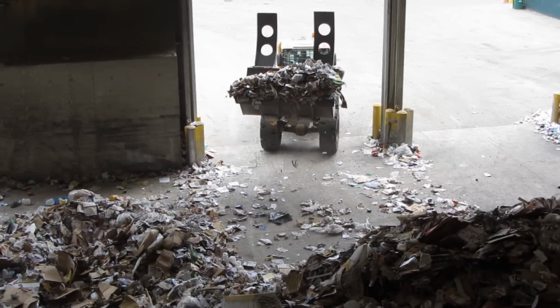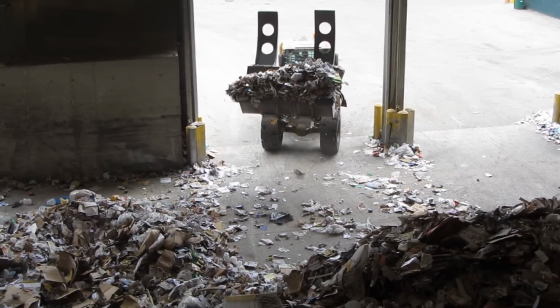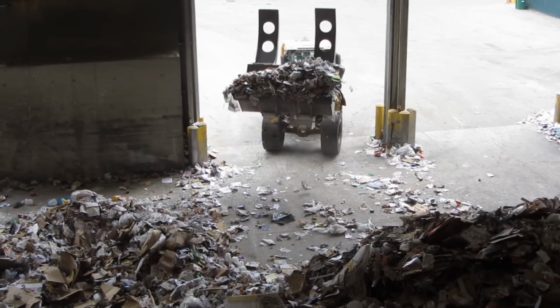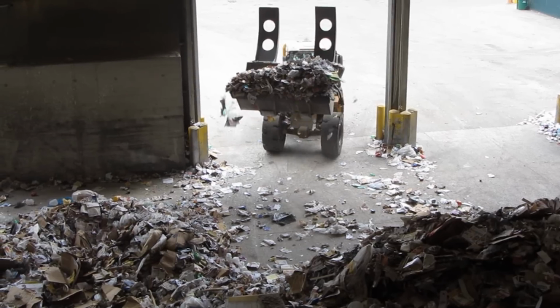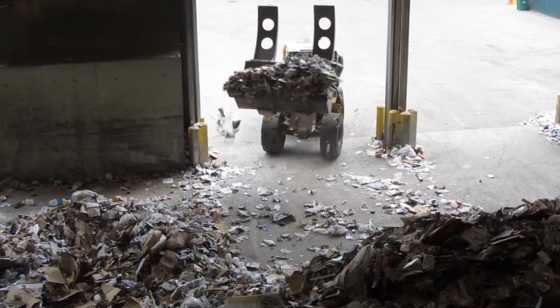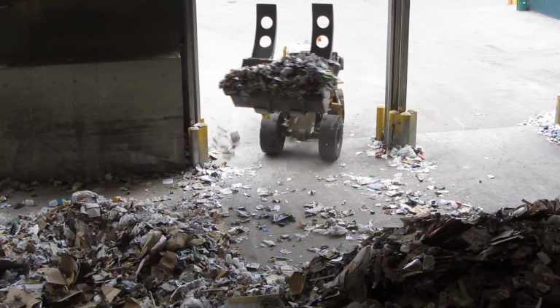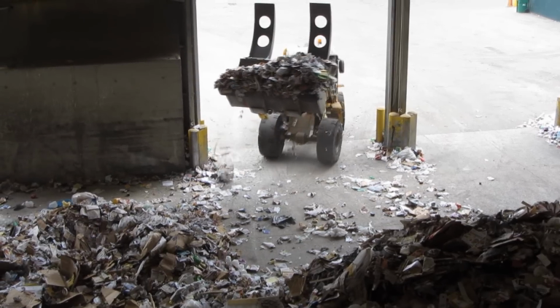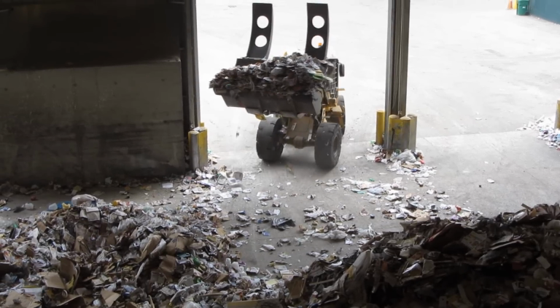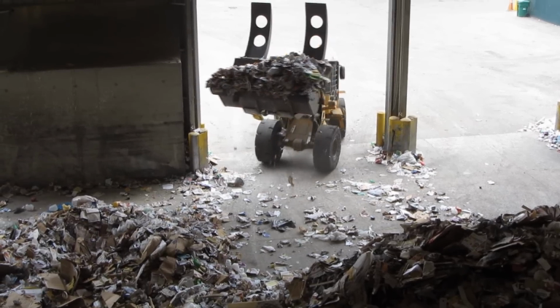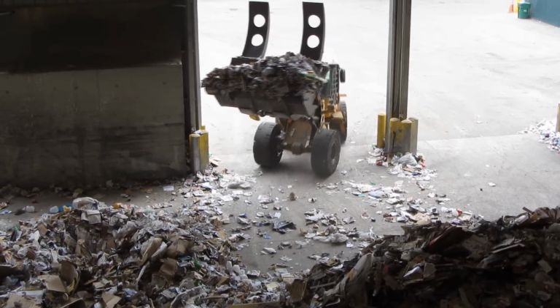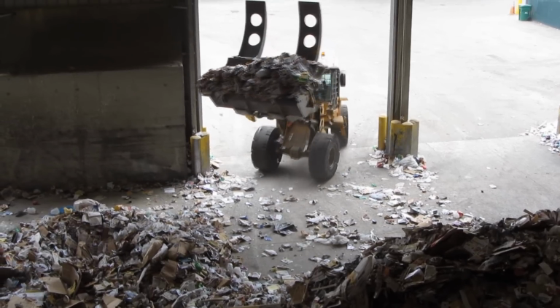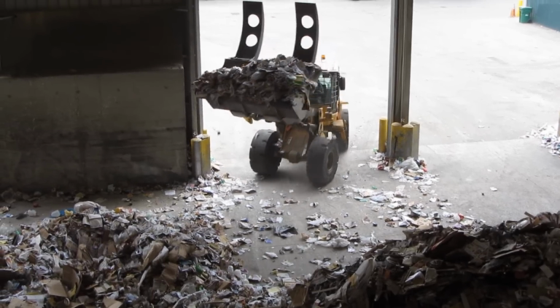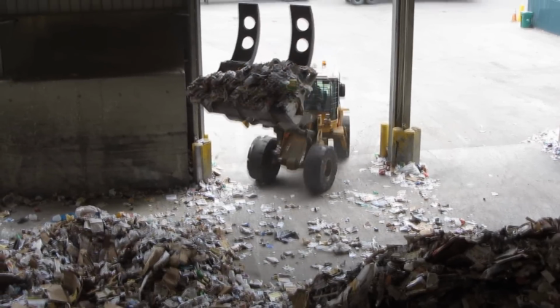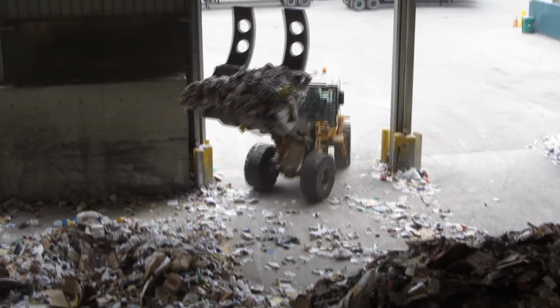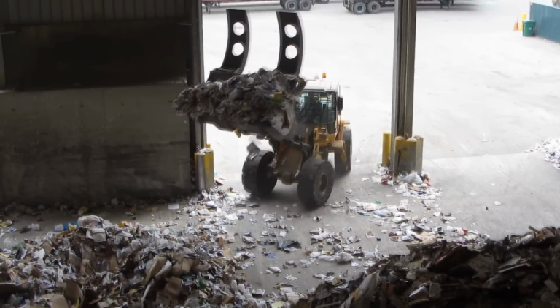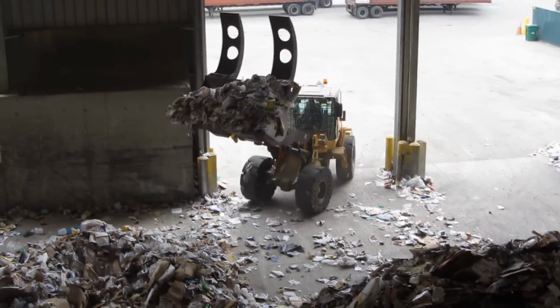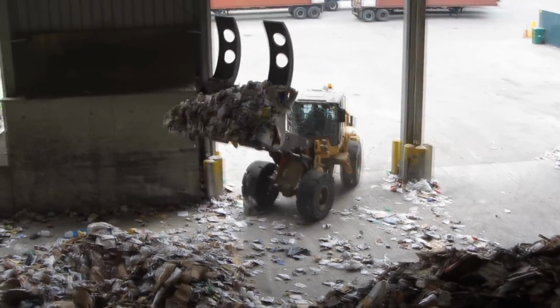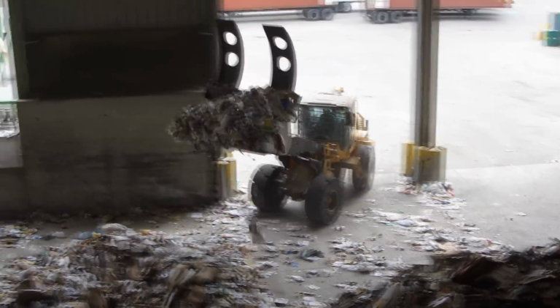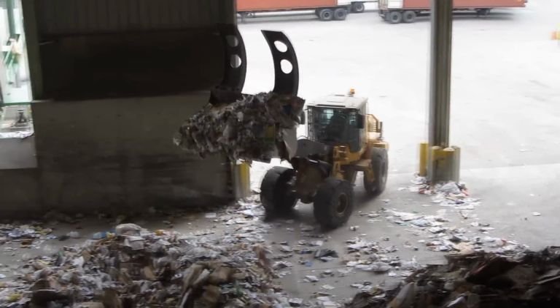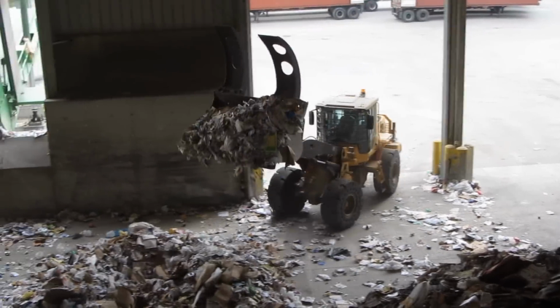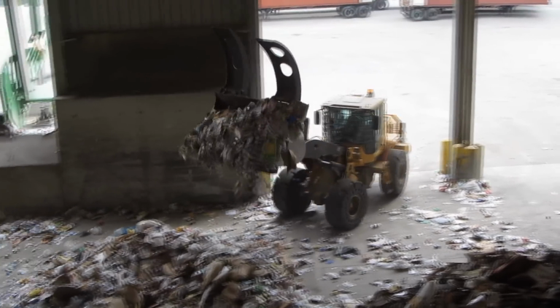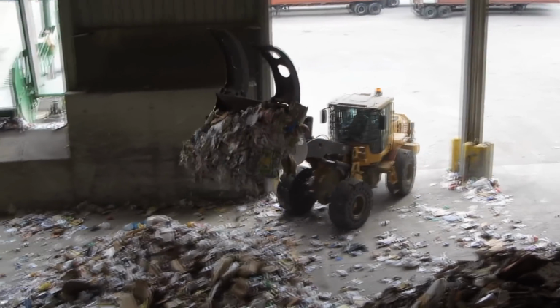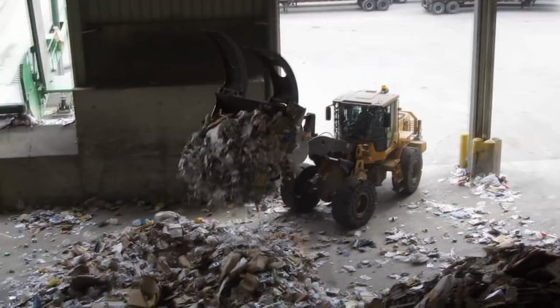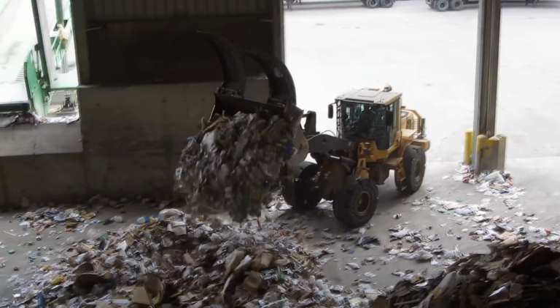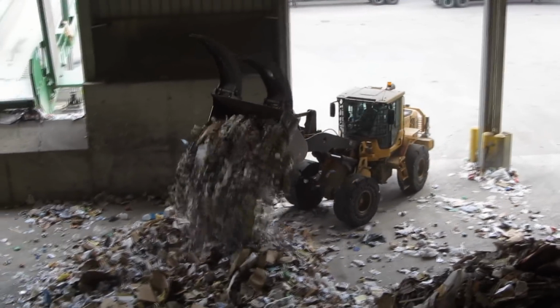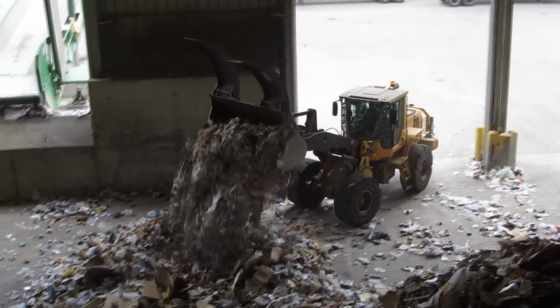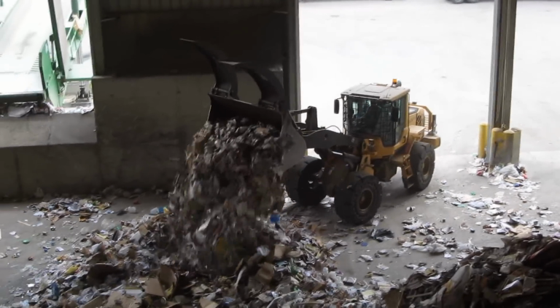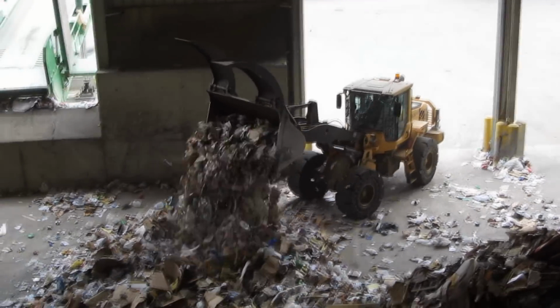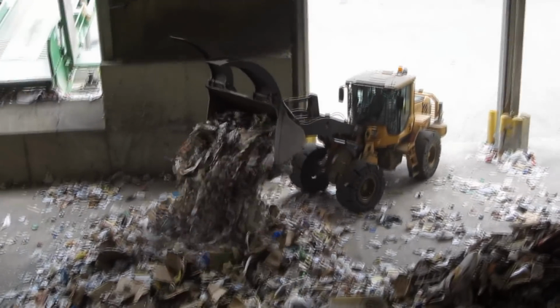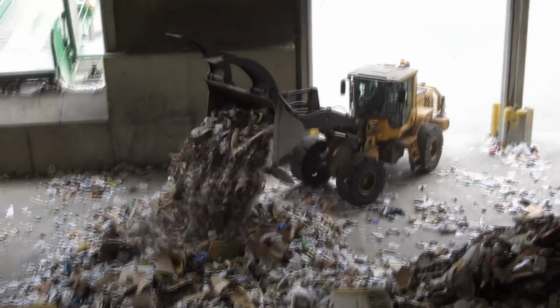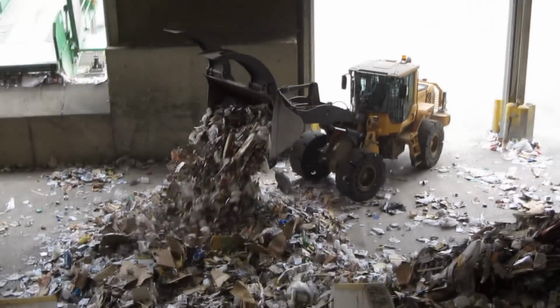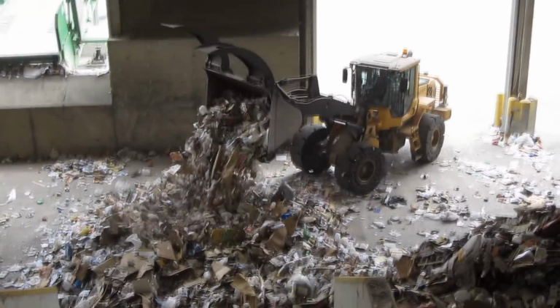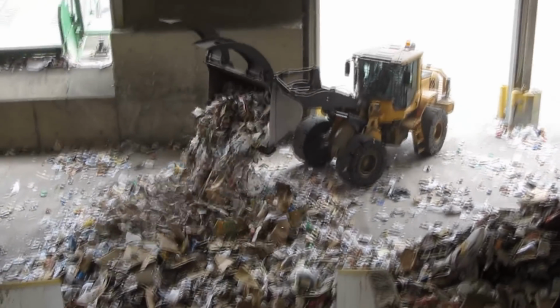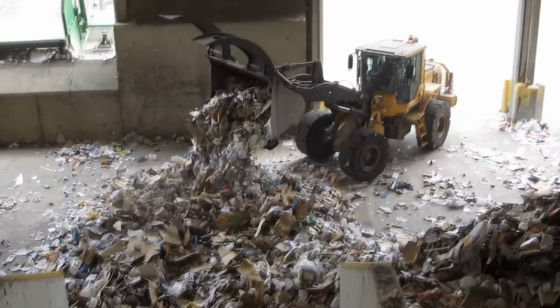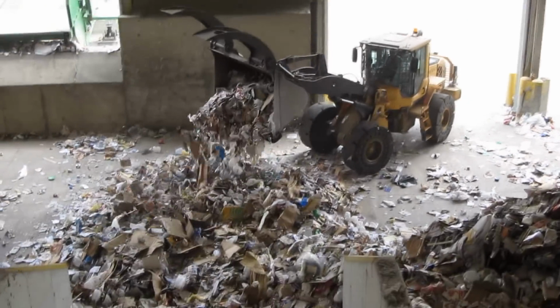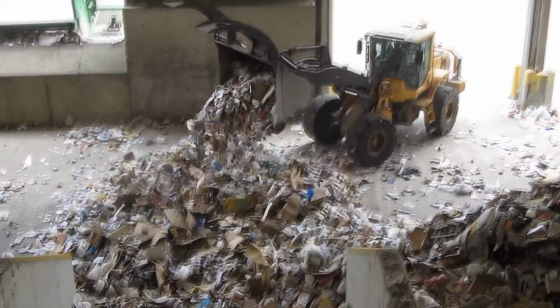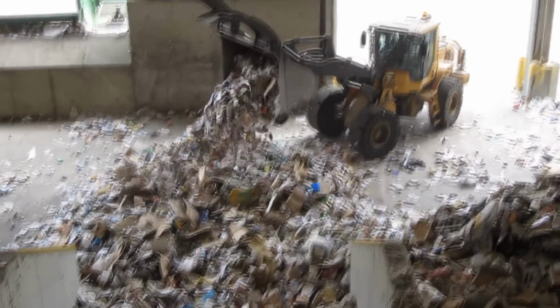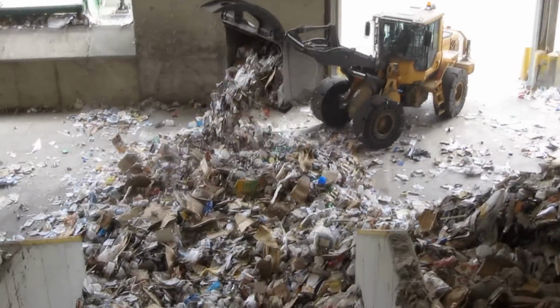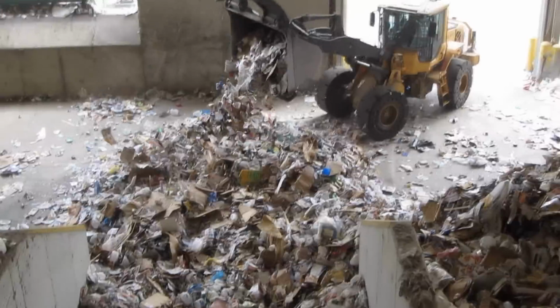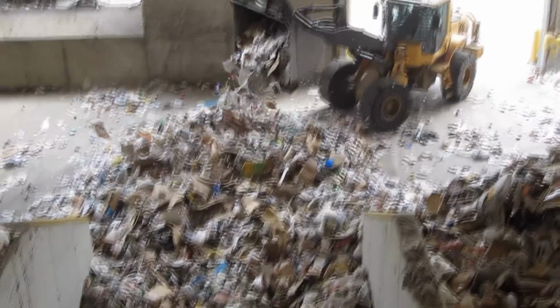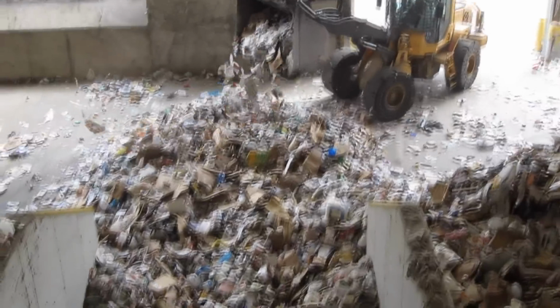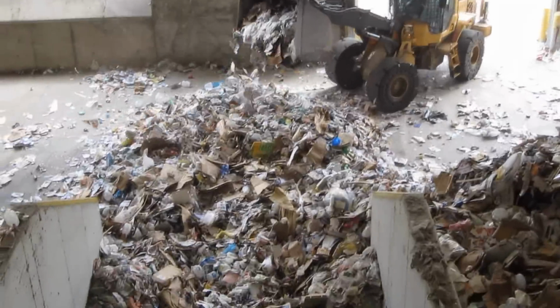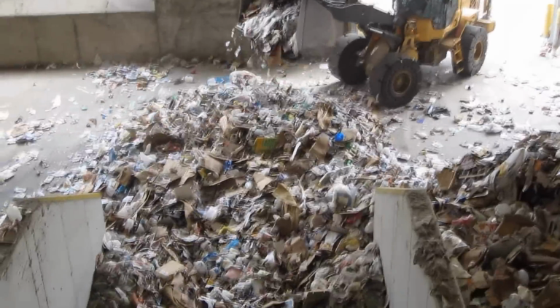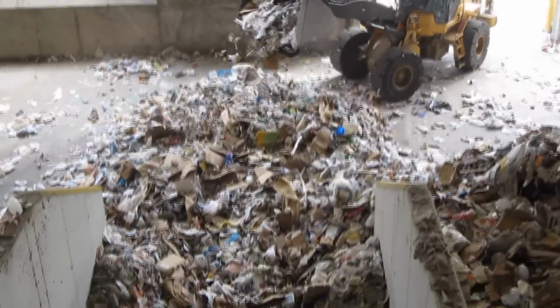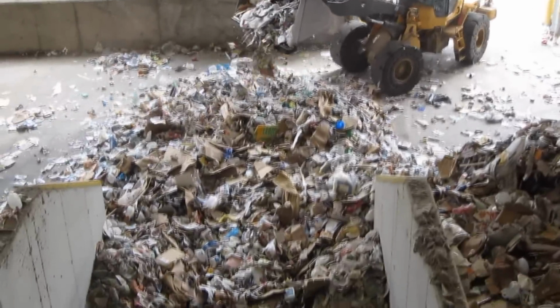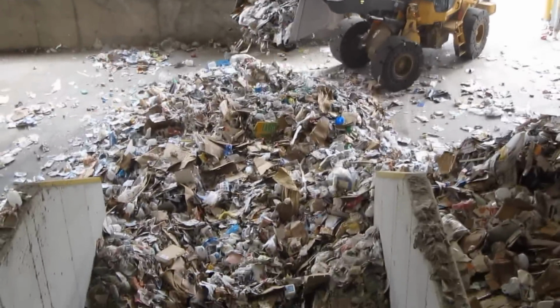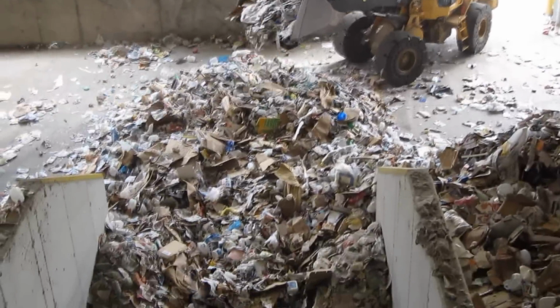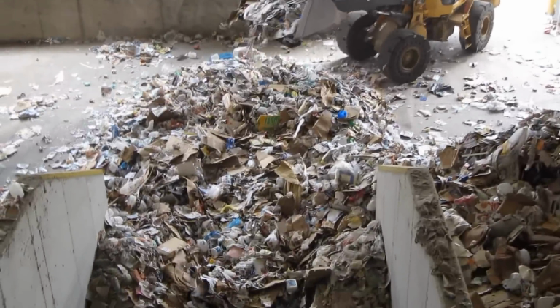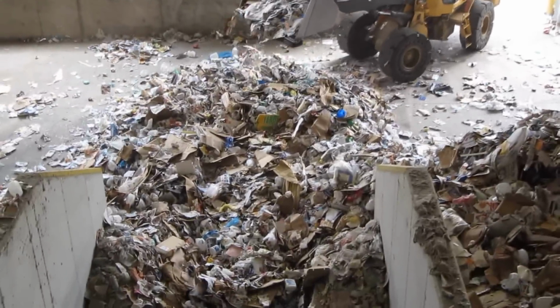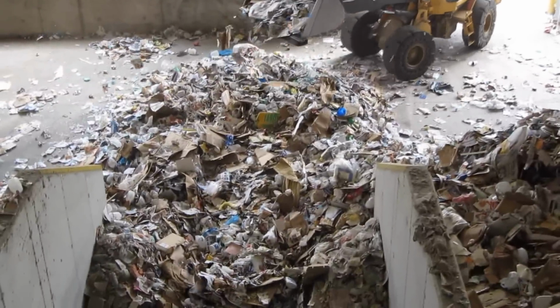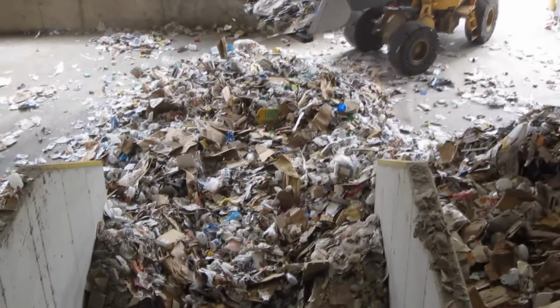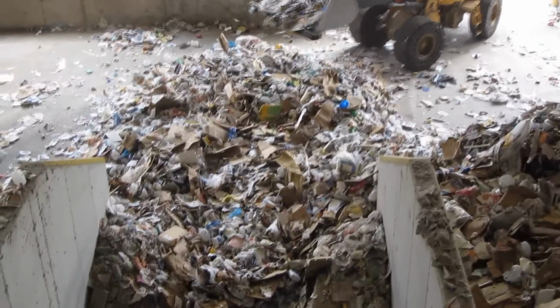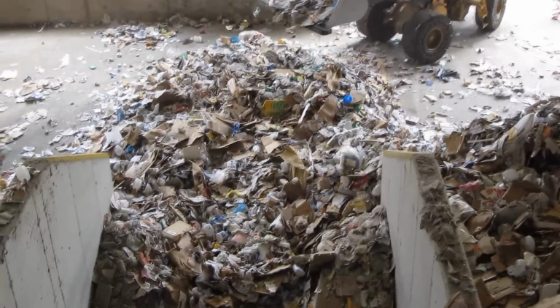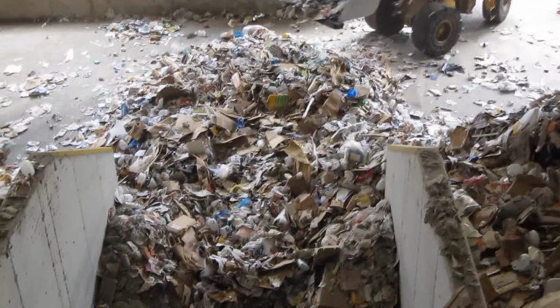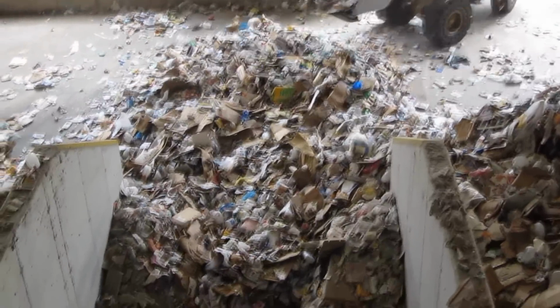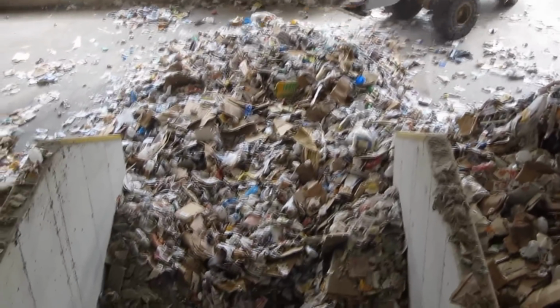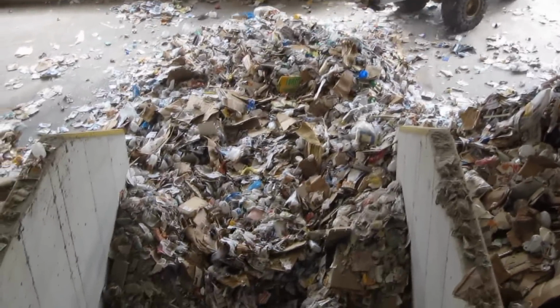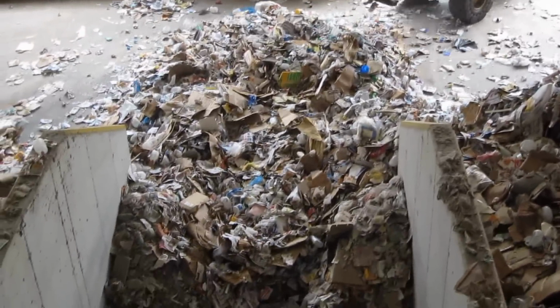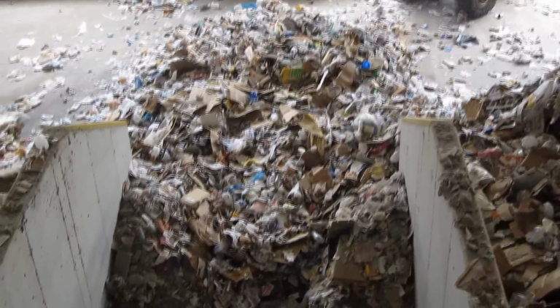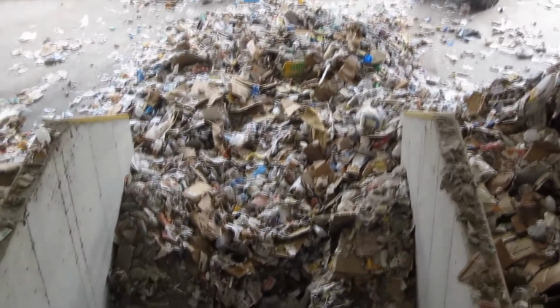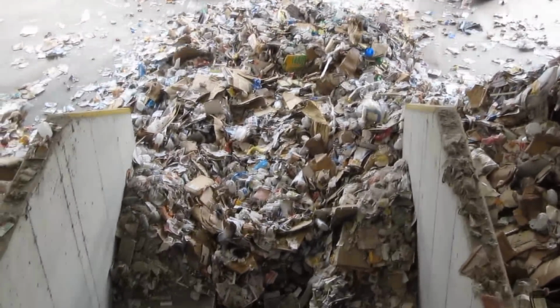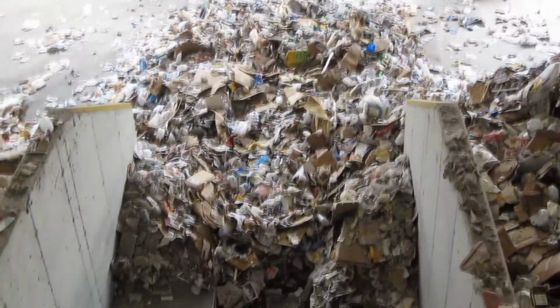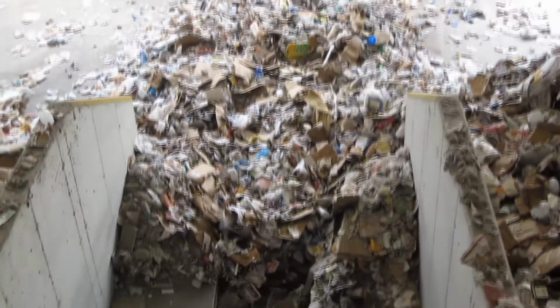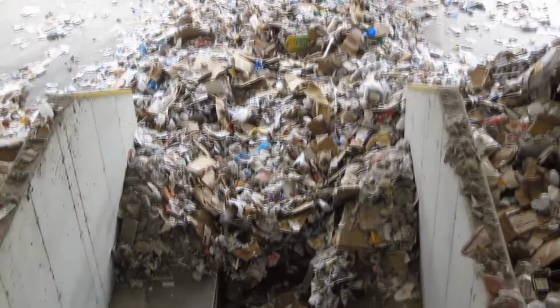After the truck is unloaded, heavy equipment moves the material onto the feed line. Then these recyclables move into the MRF.